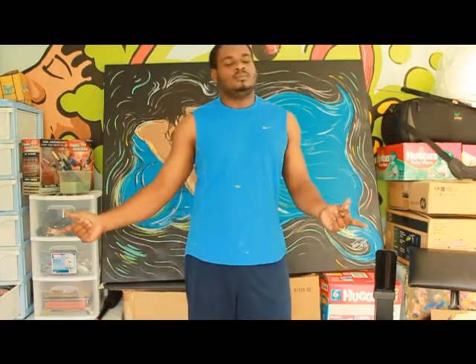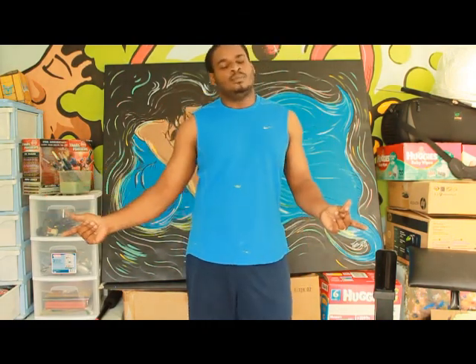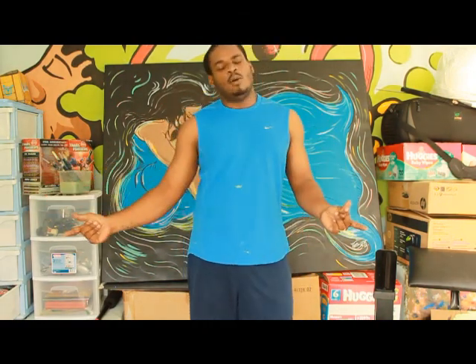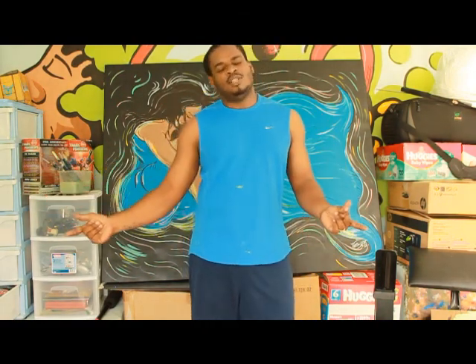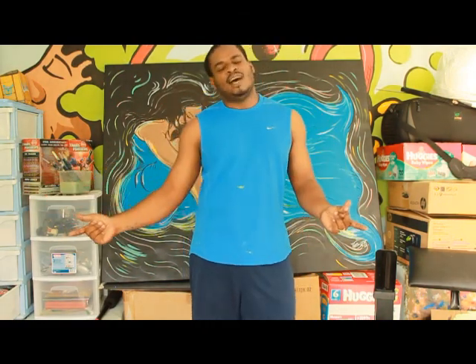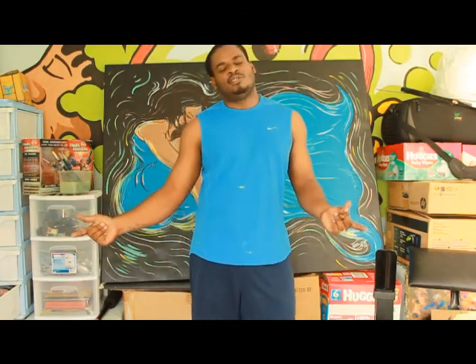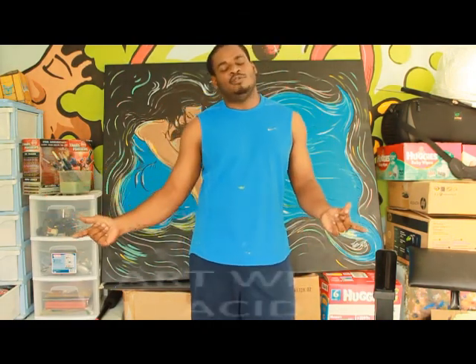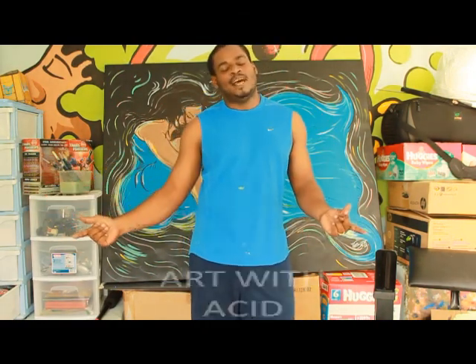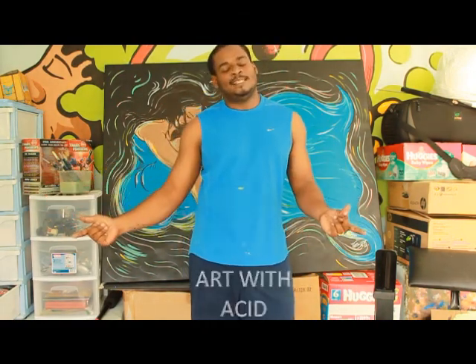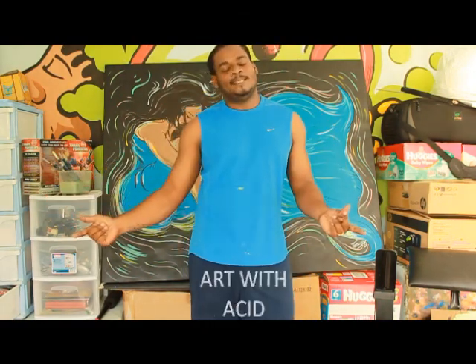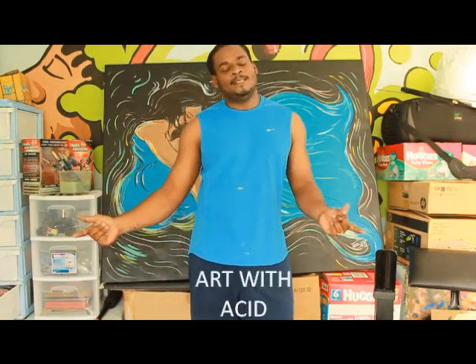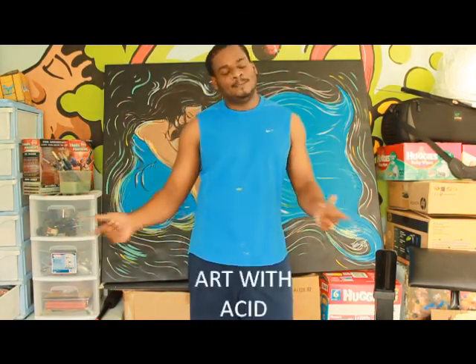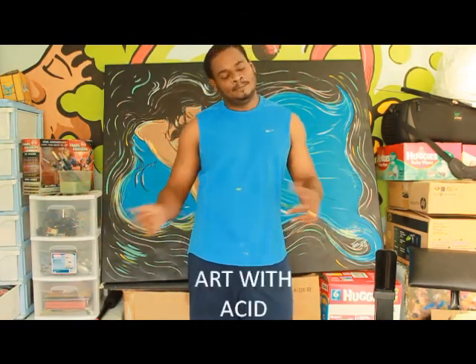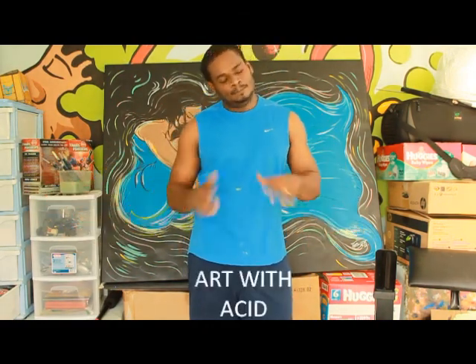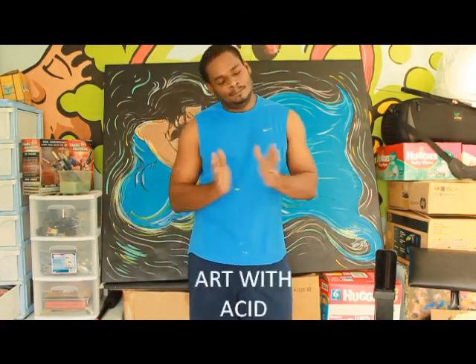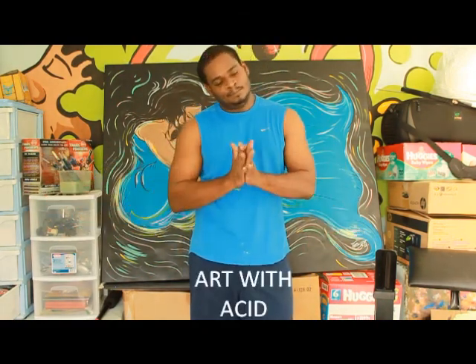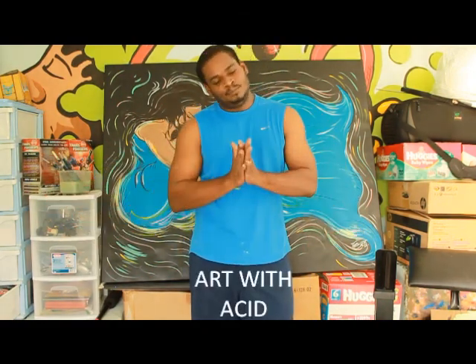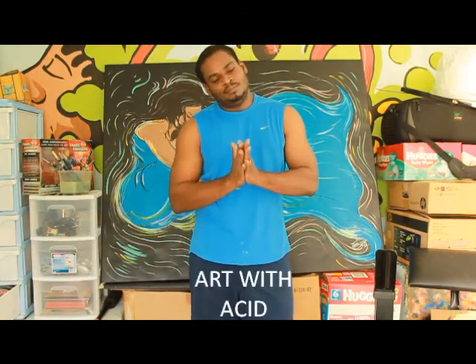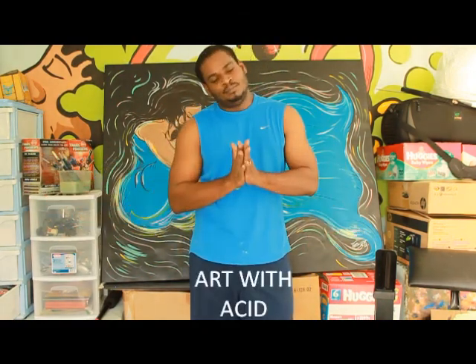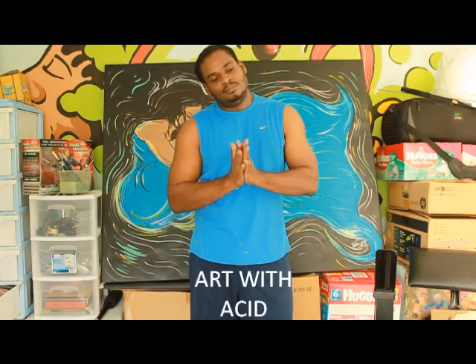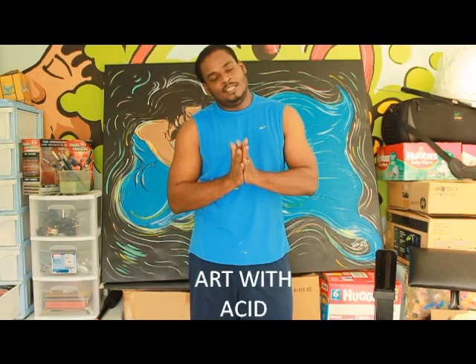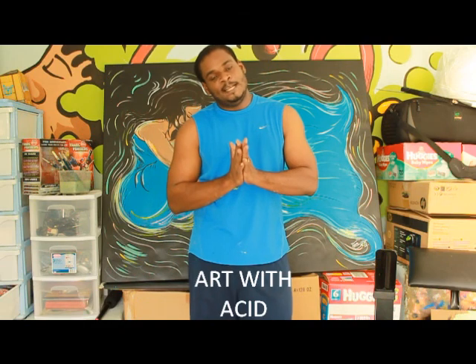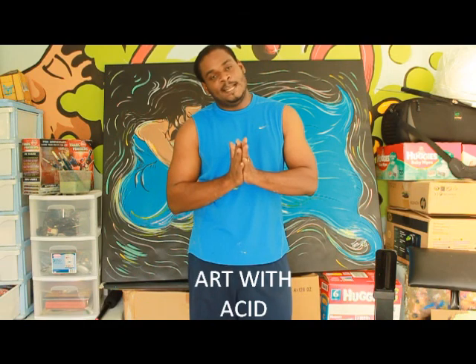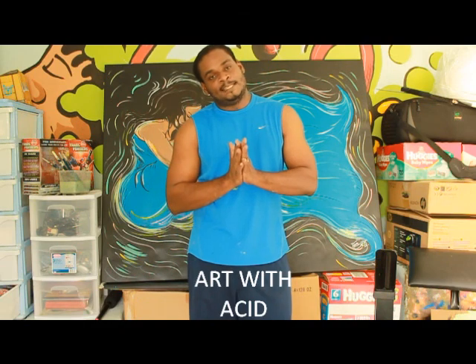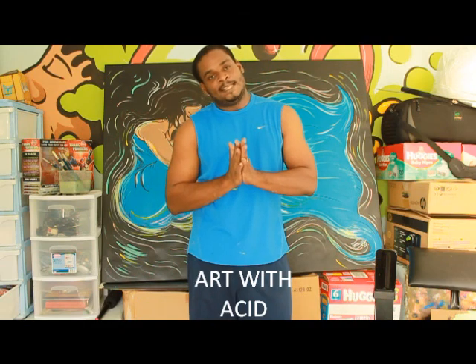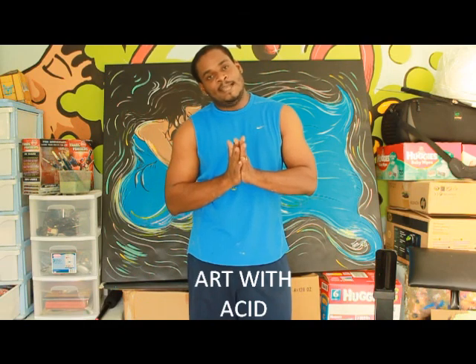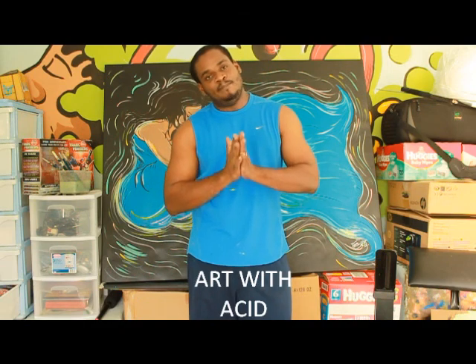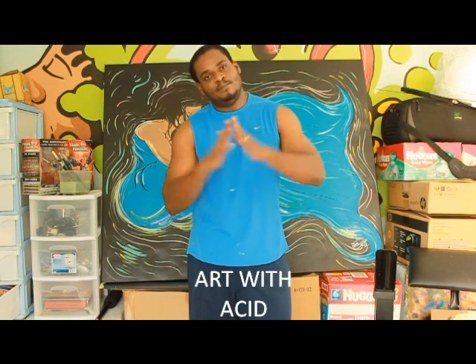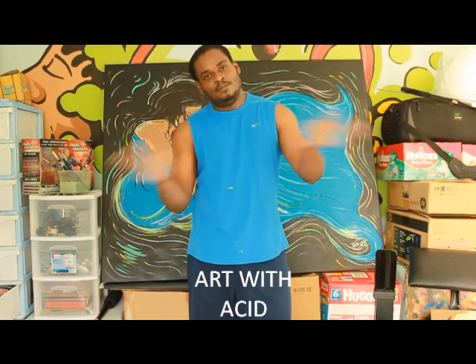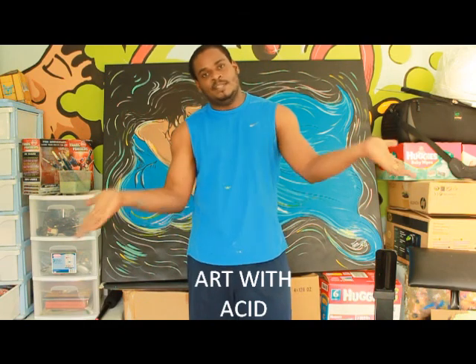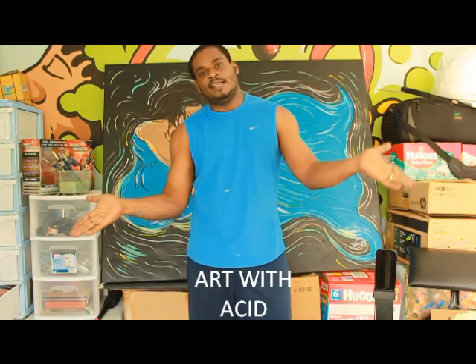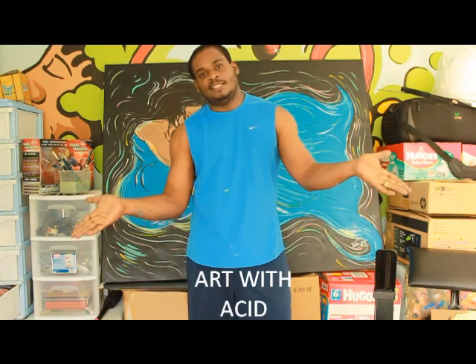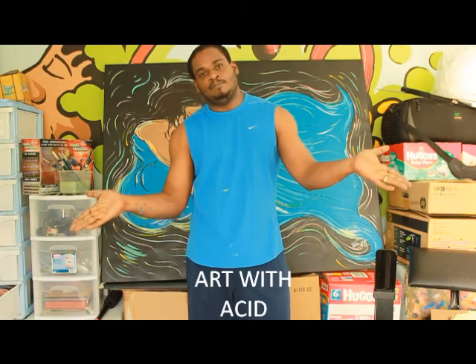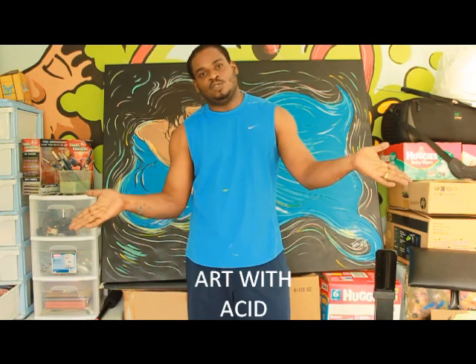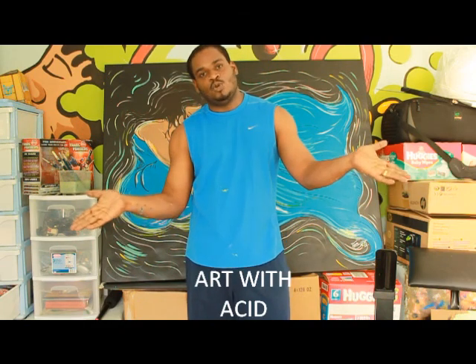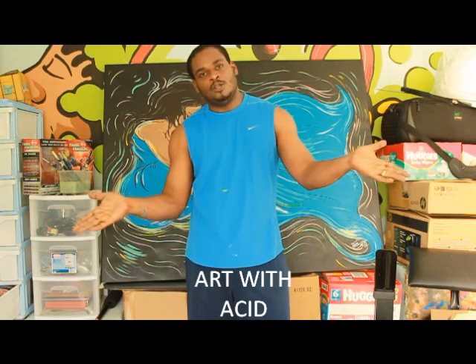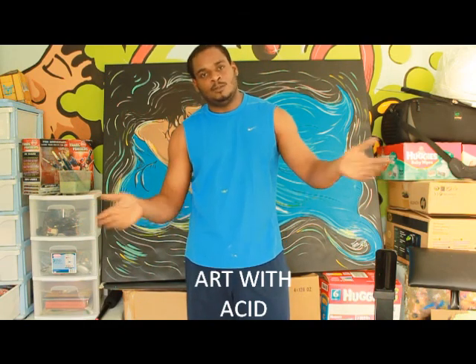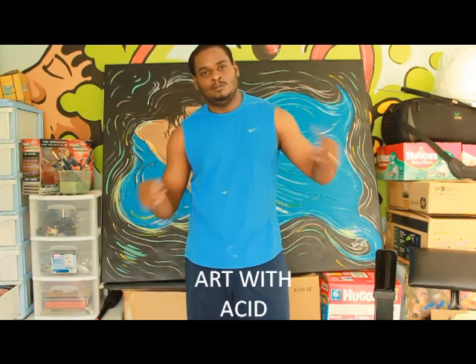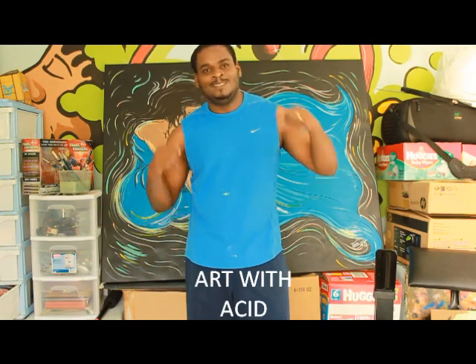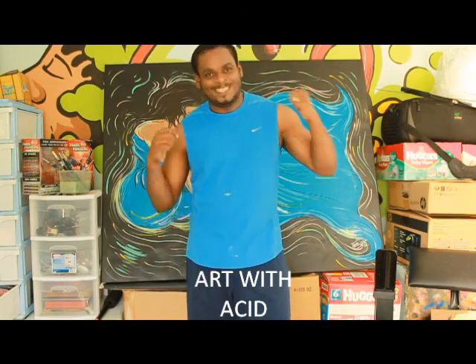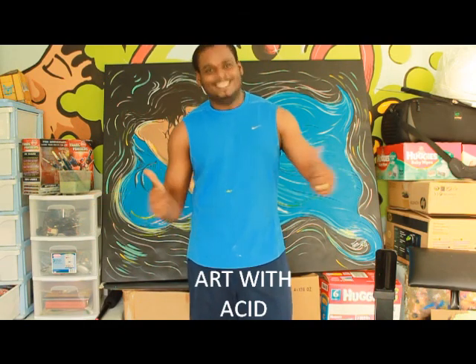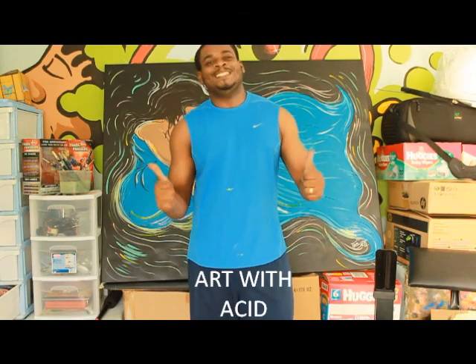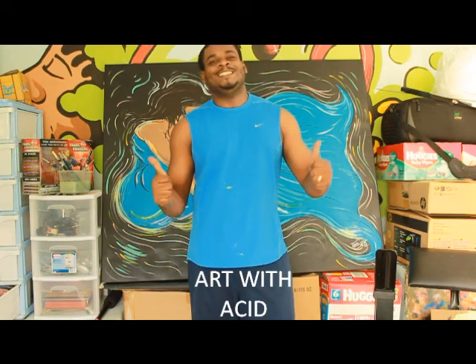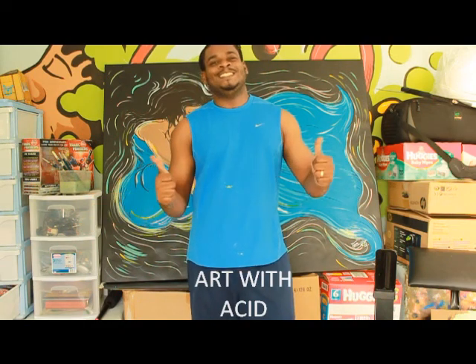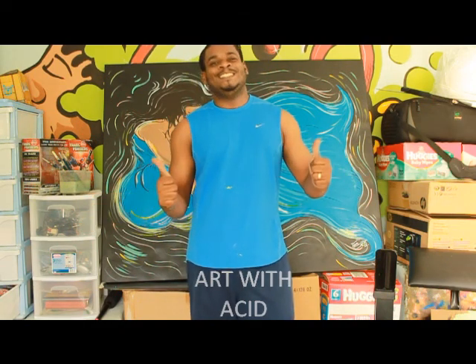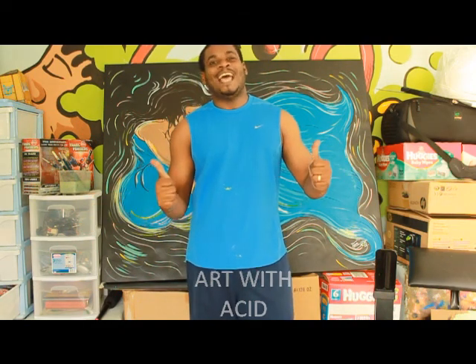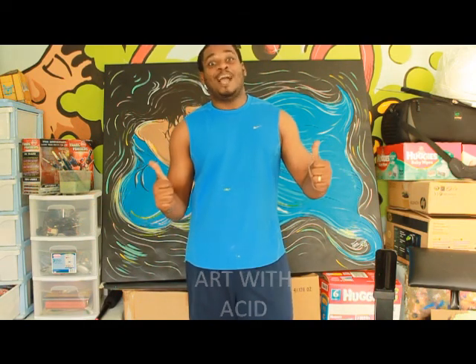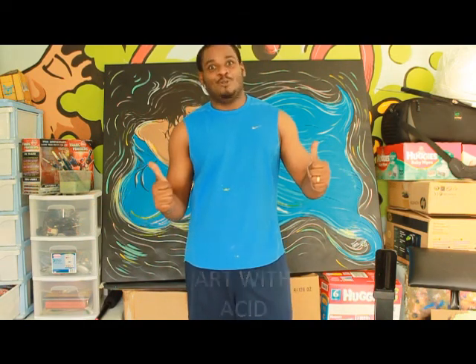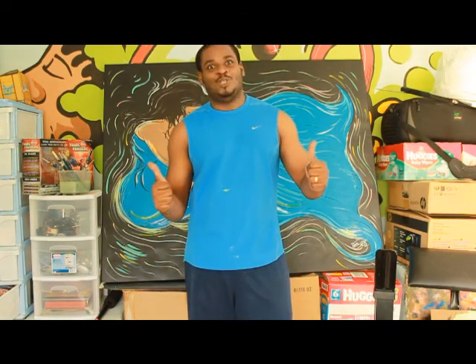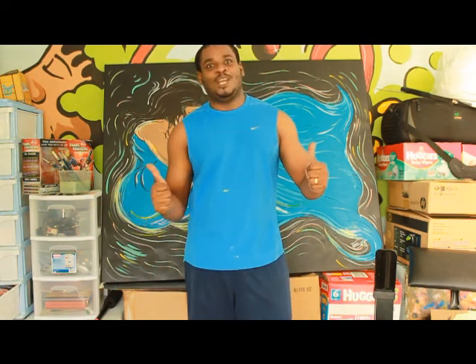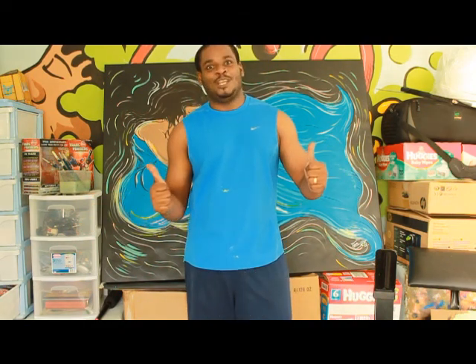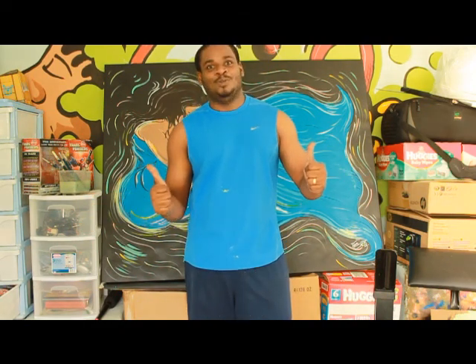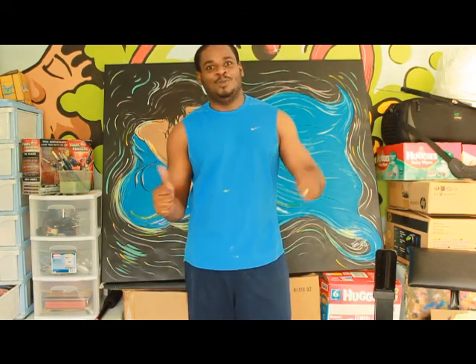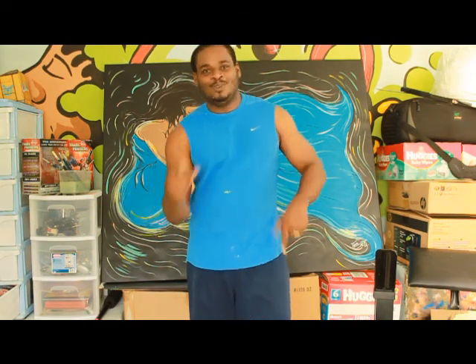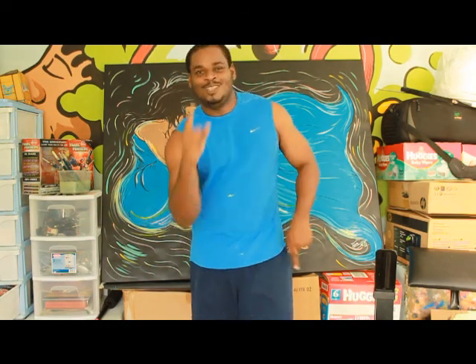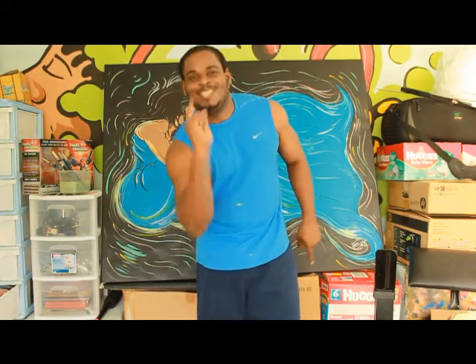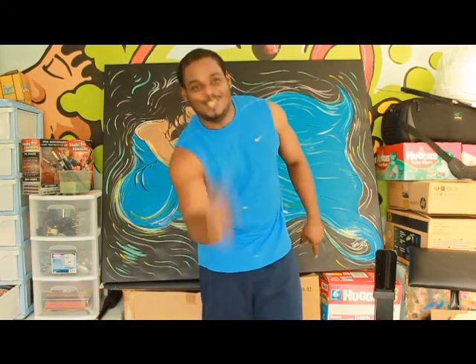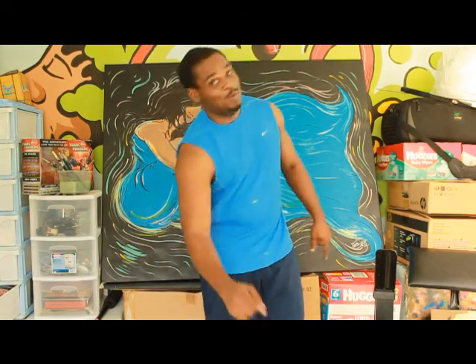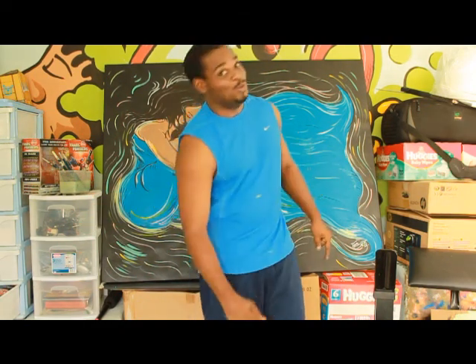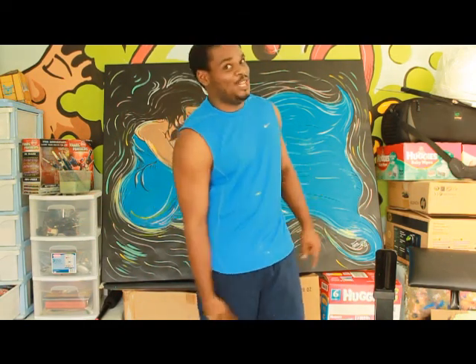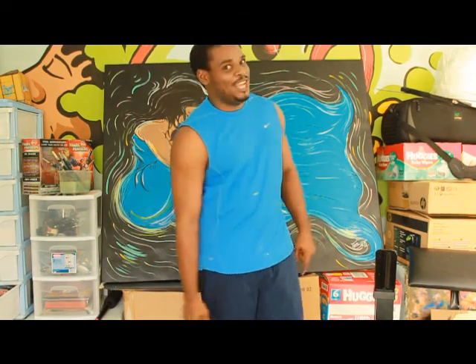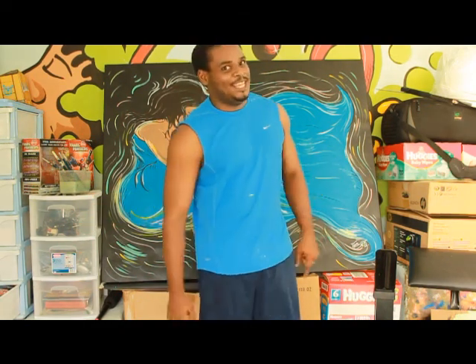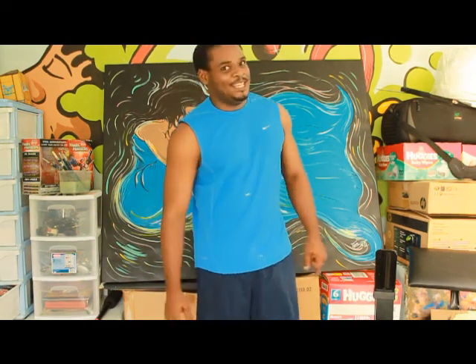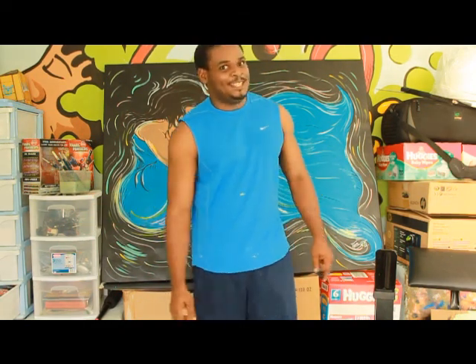That was Art with Acid. Till the next time, next episode — I will check you. You check it.